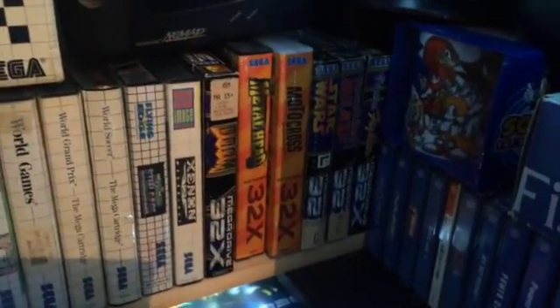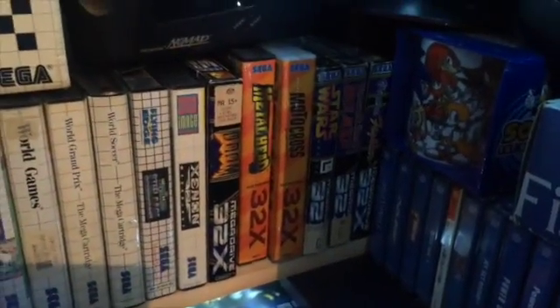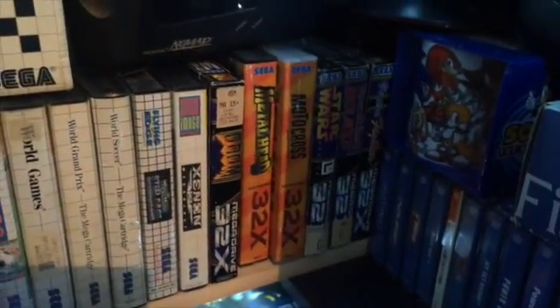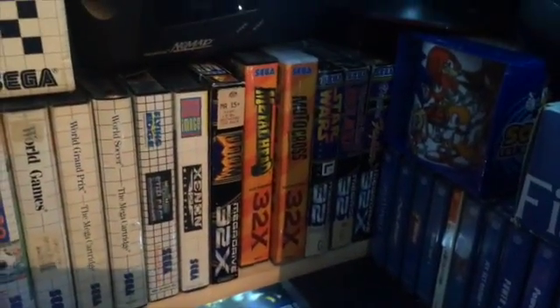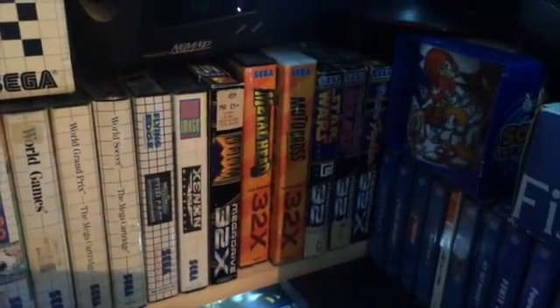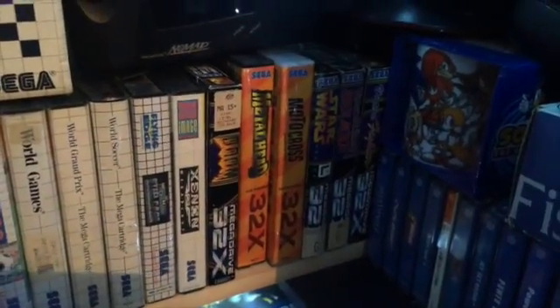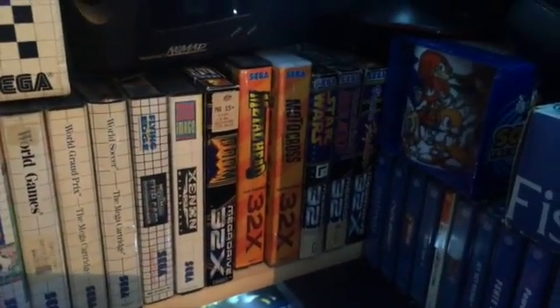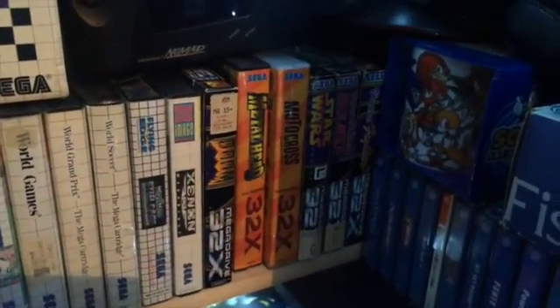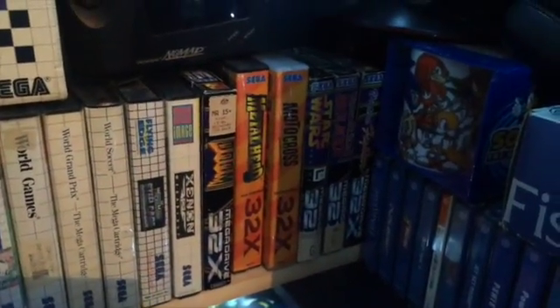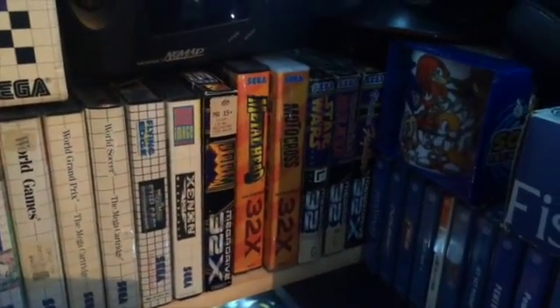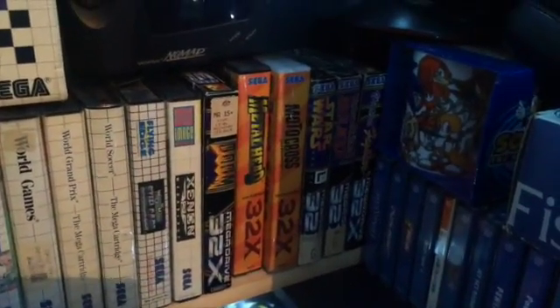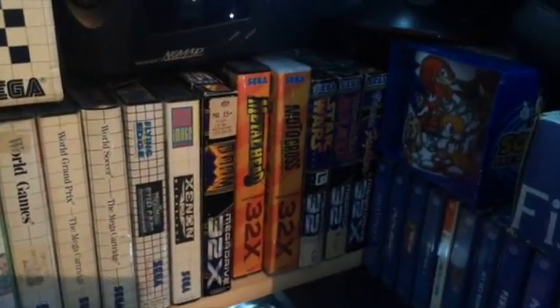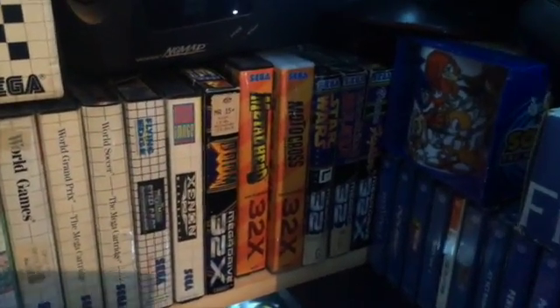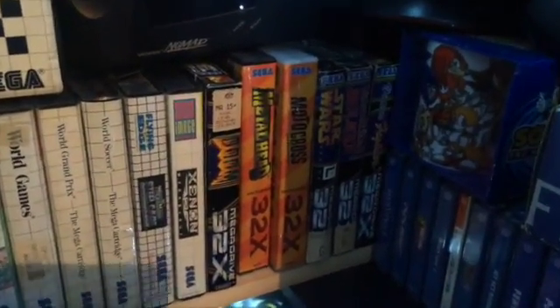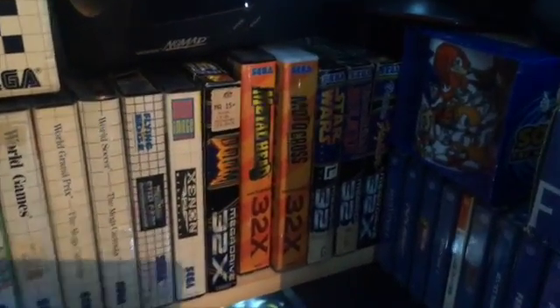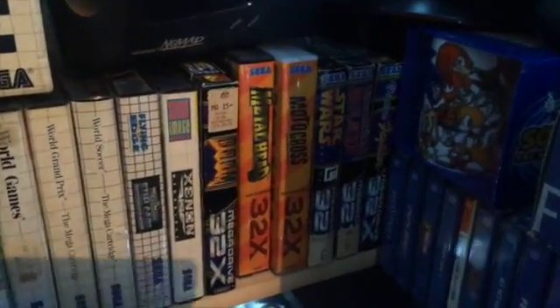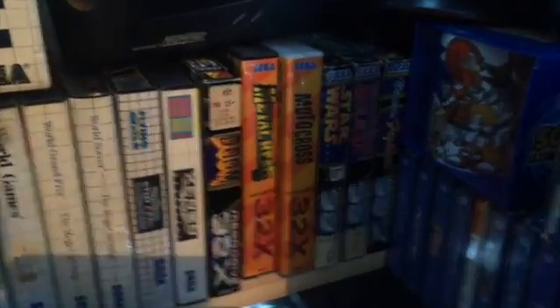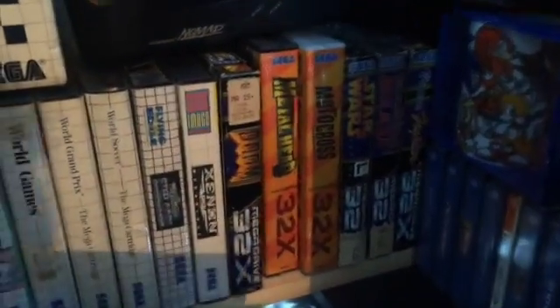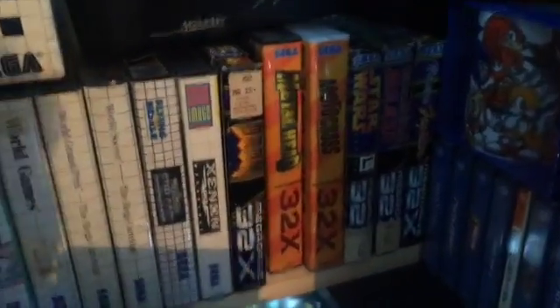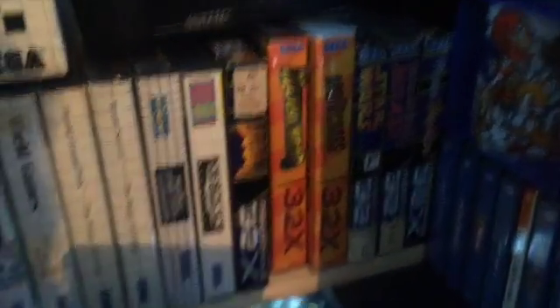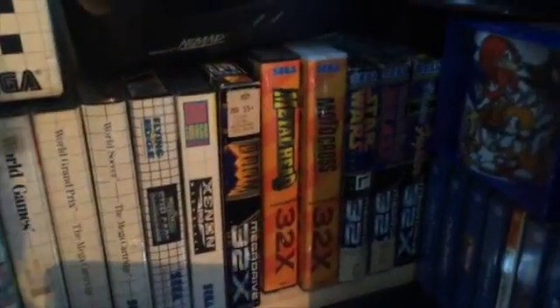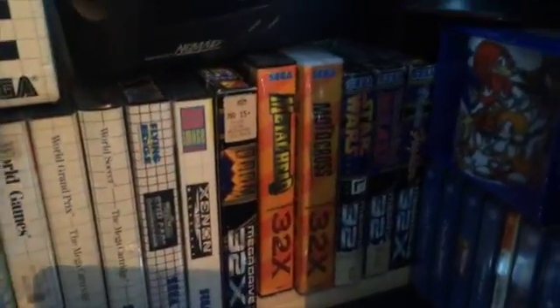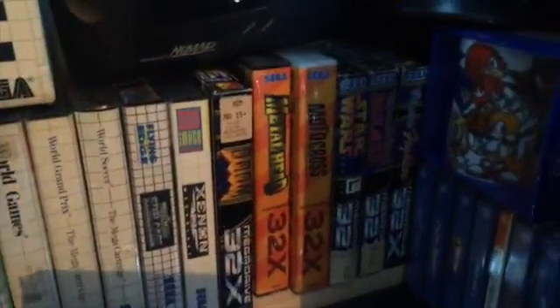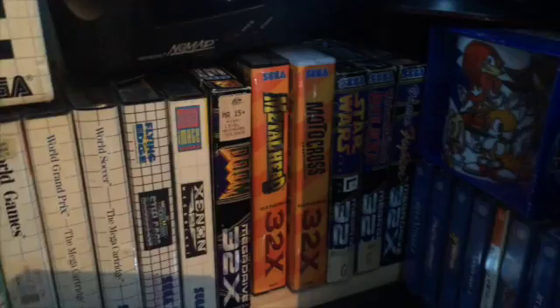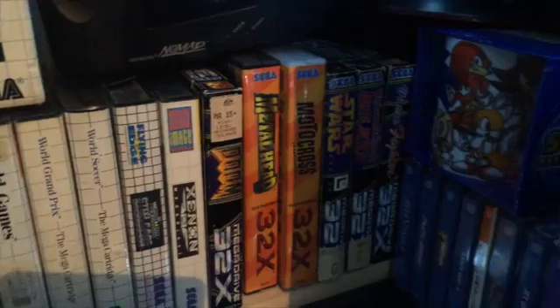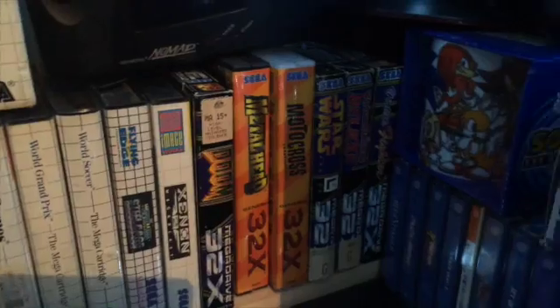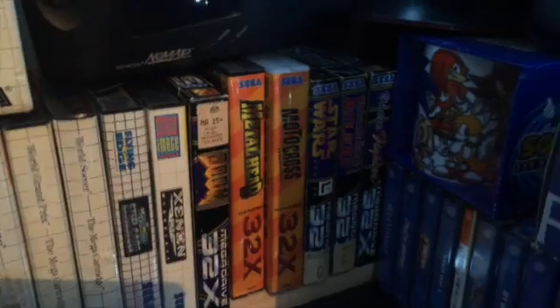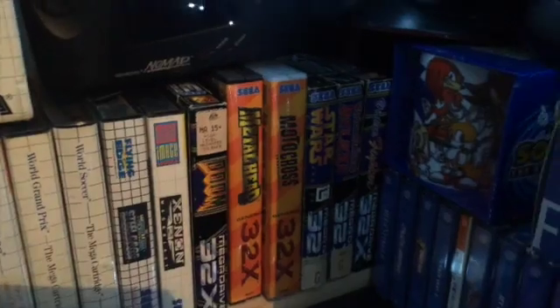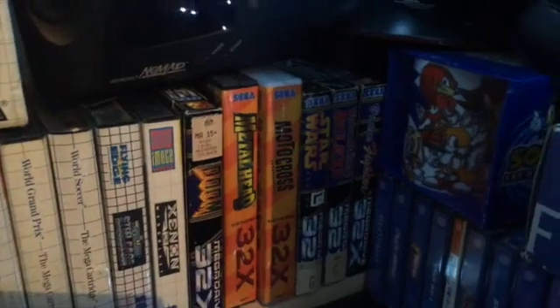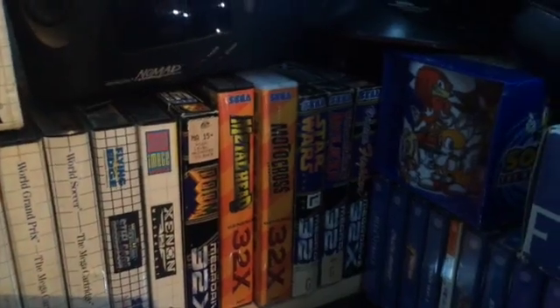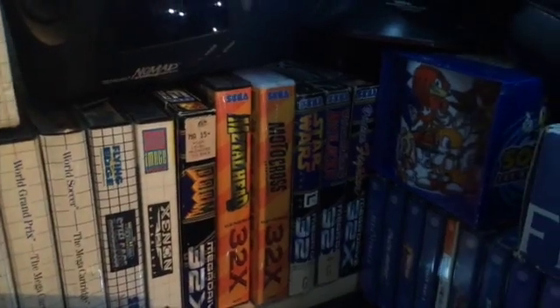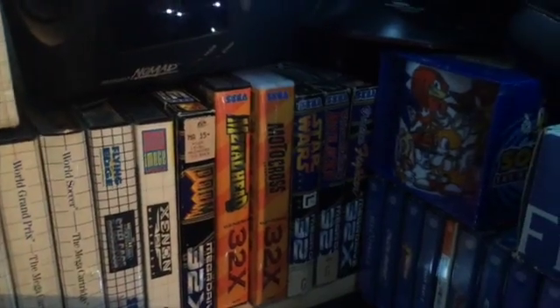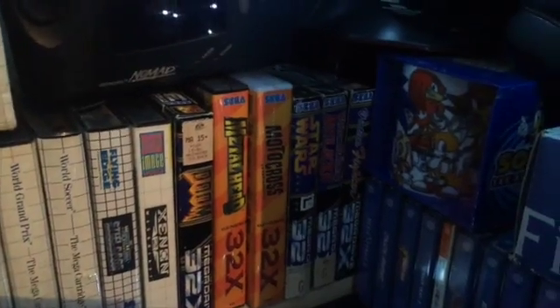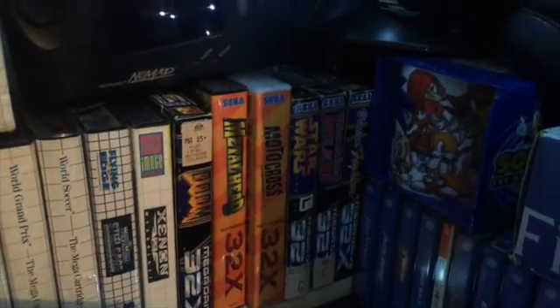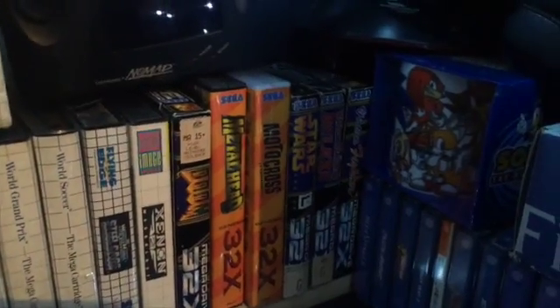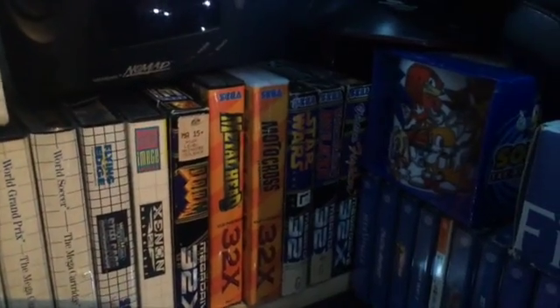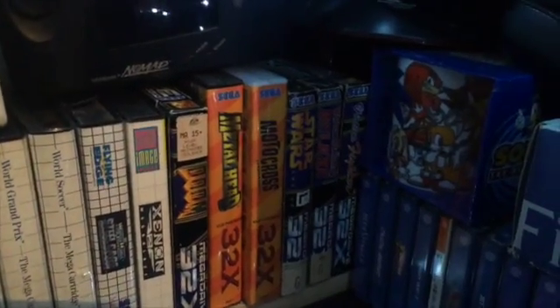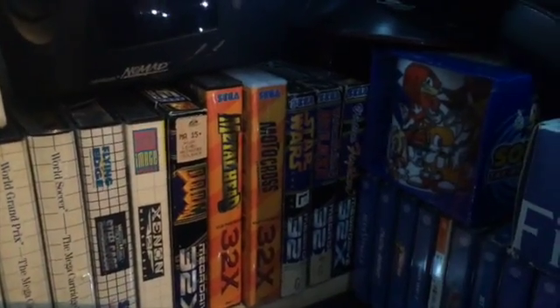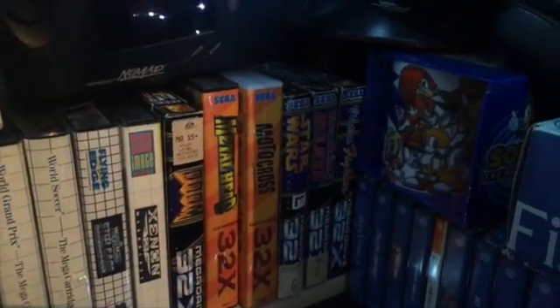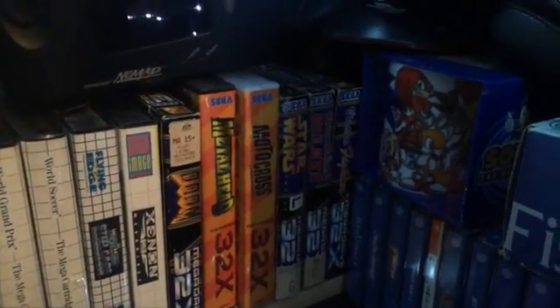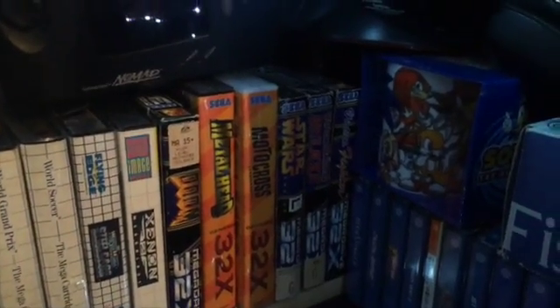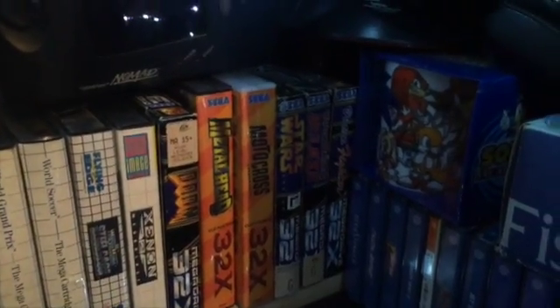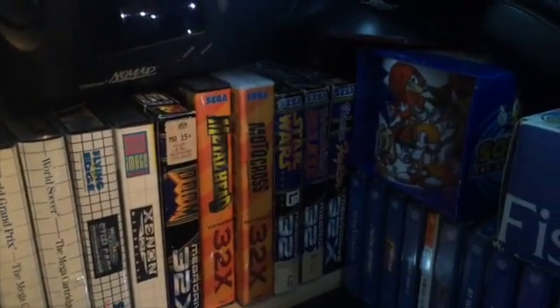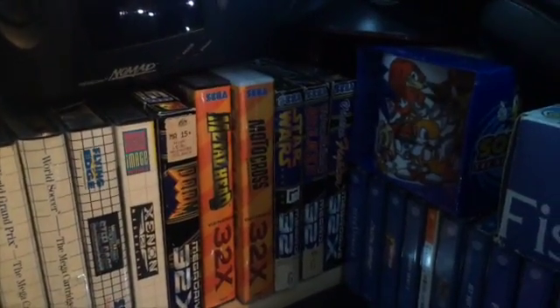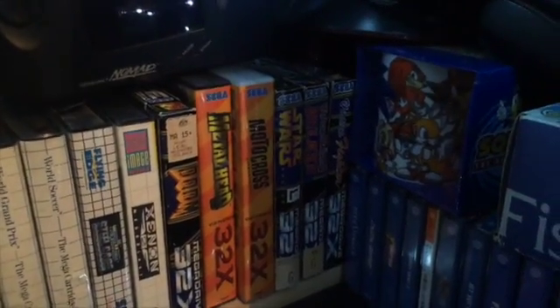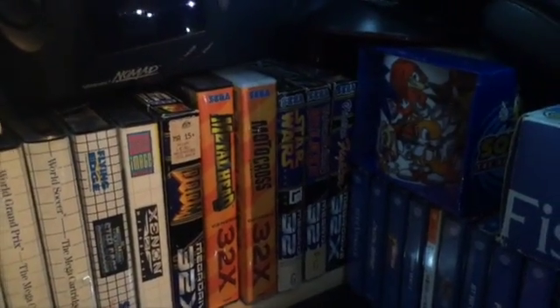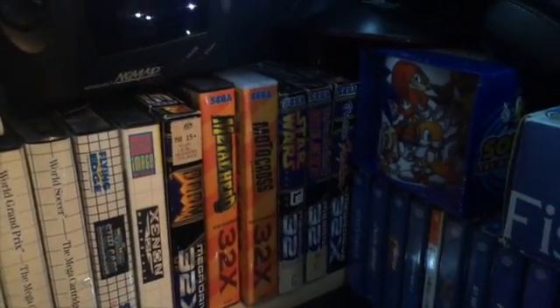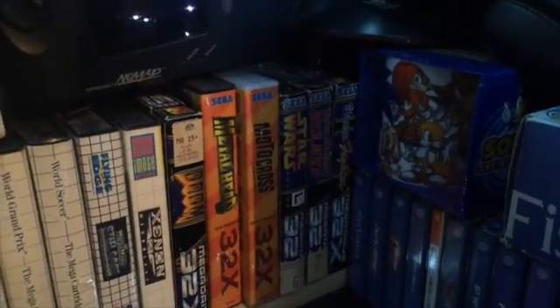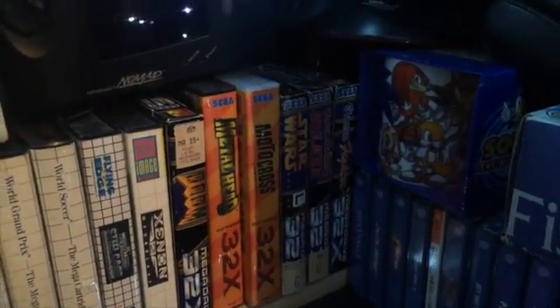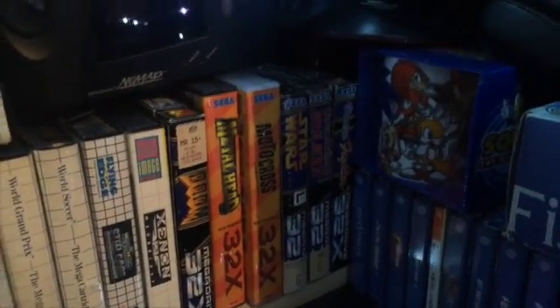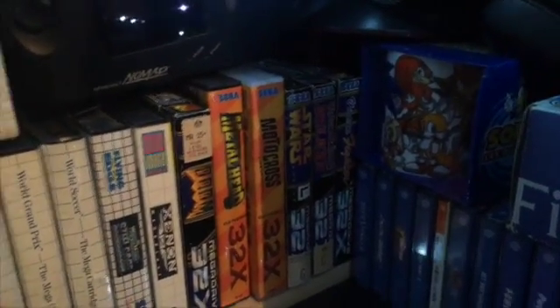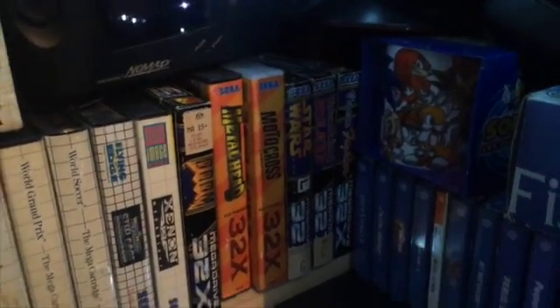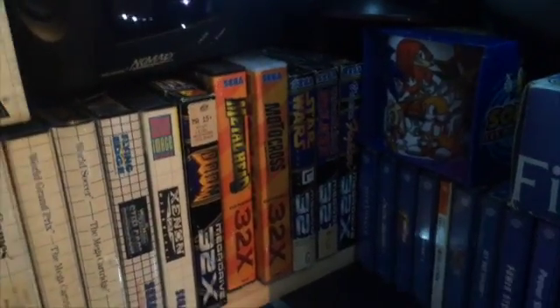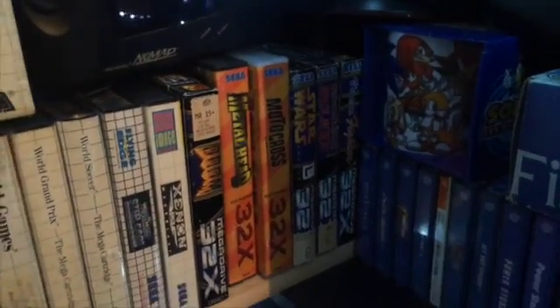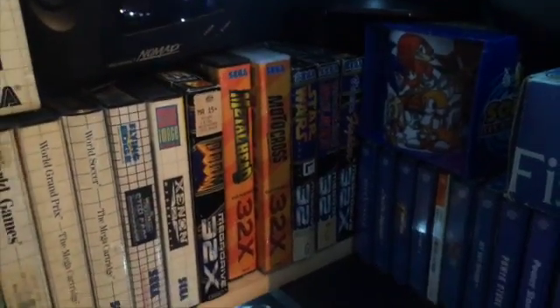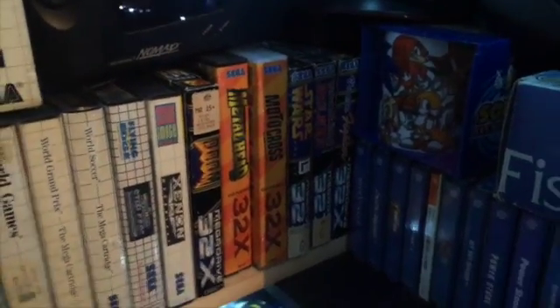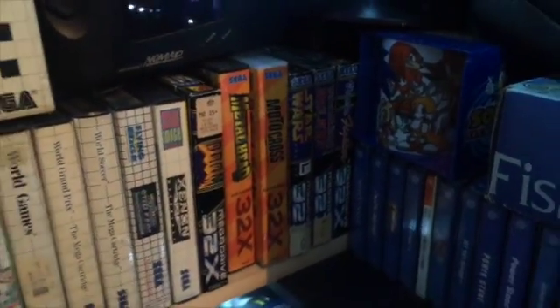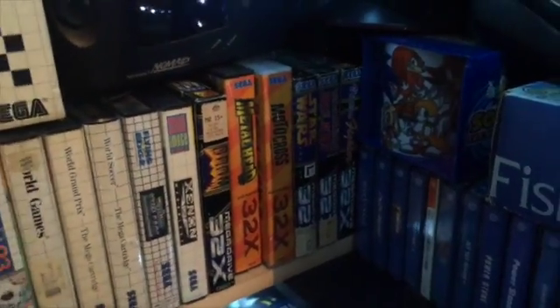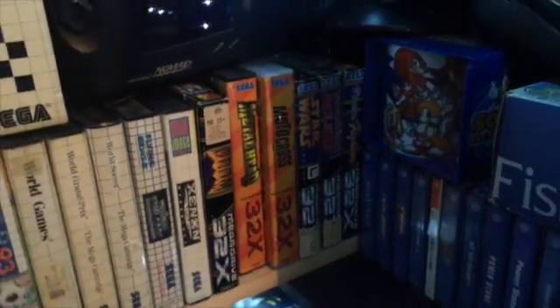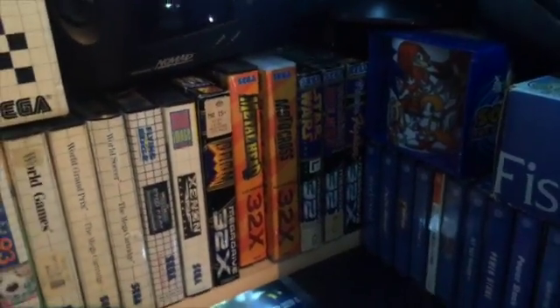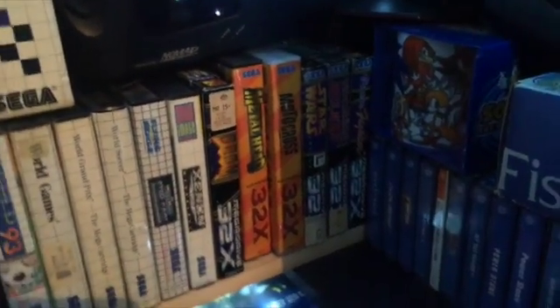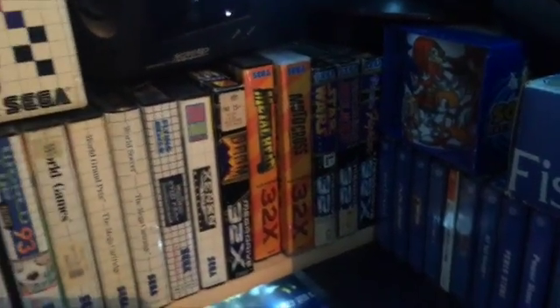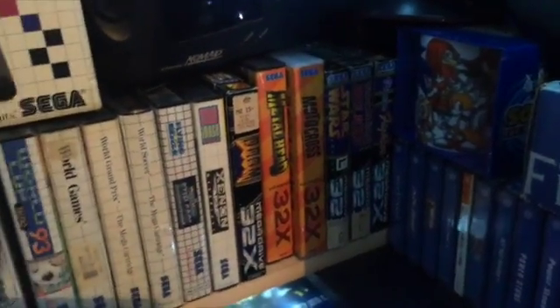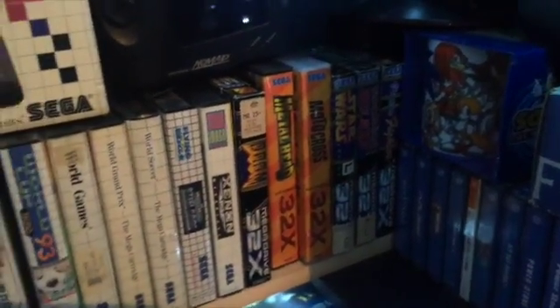32X games — I don't have that many. I don't really like the system that much, but yeah, it is what it is.